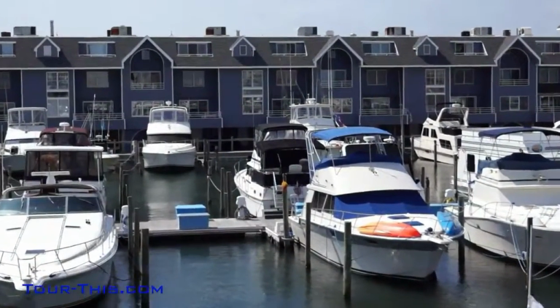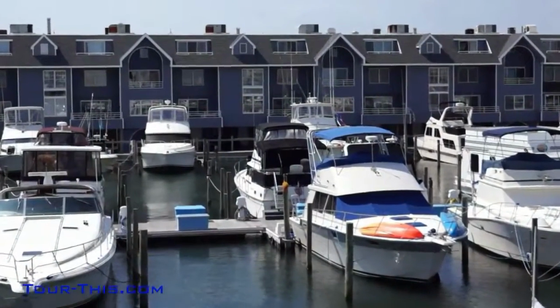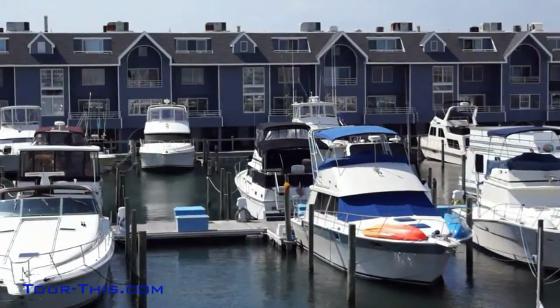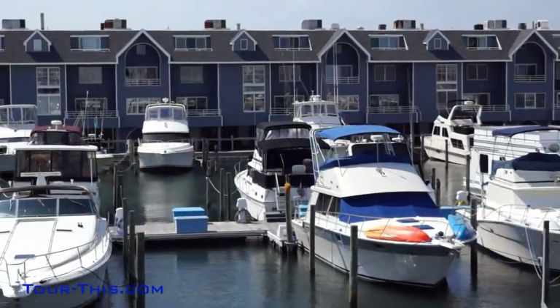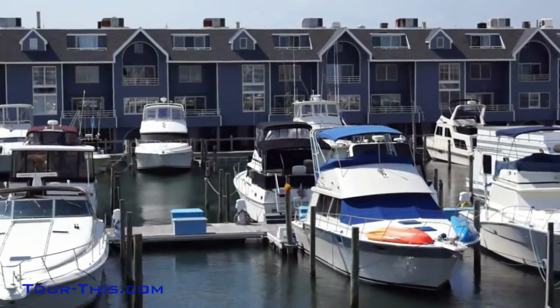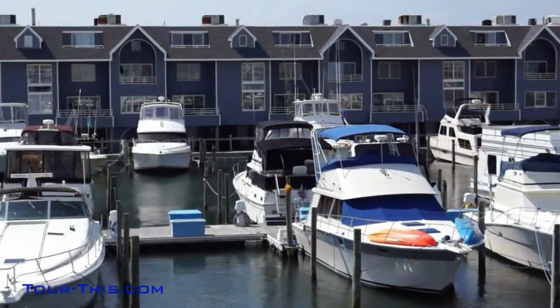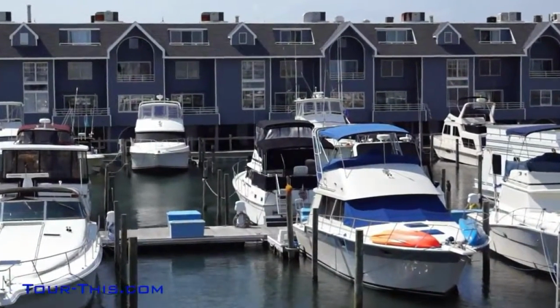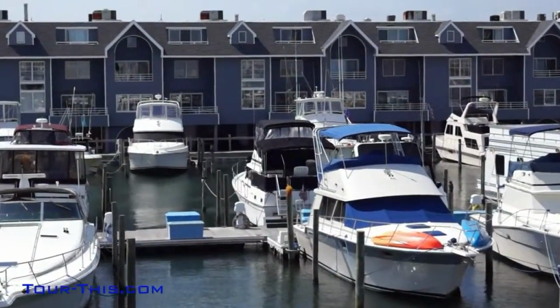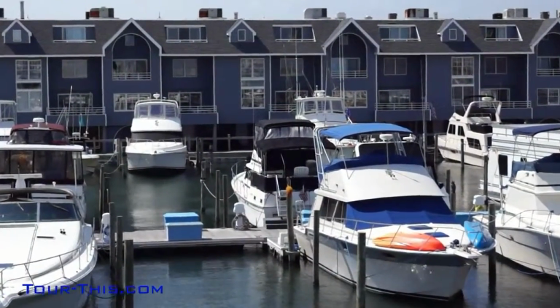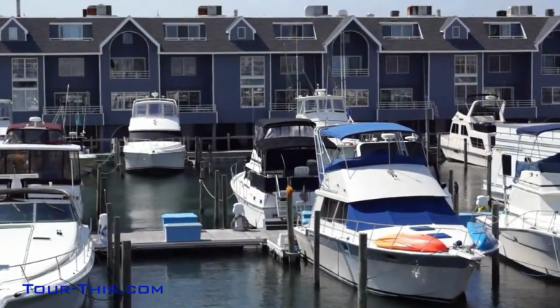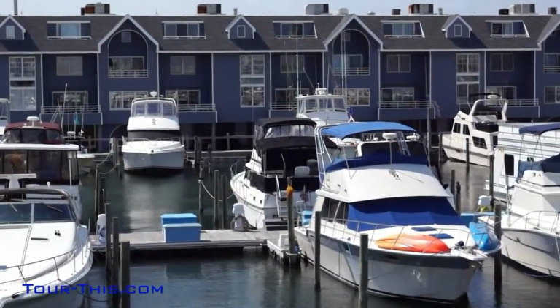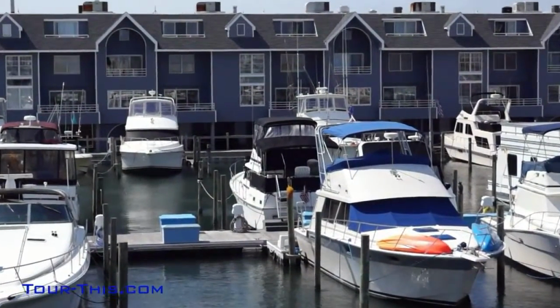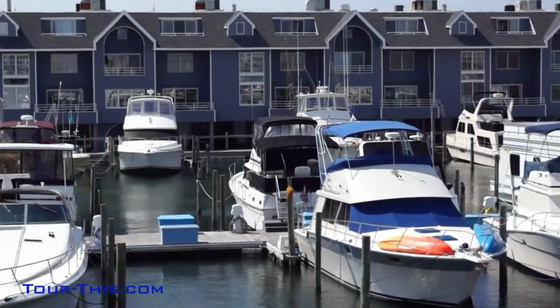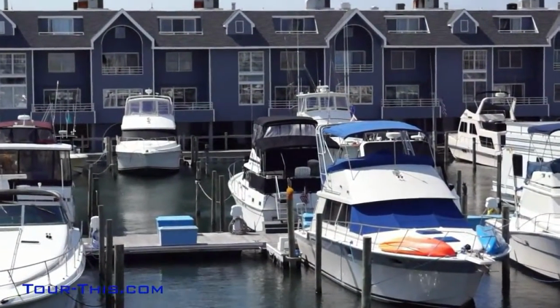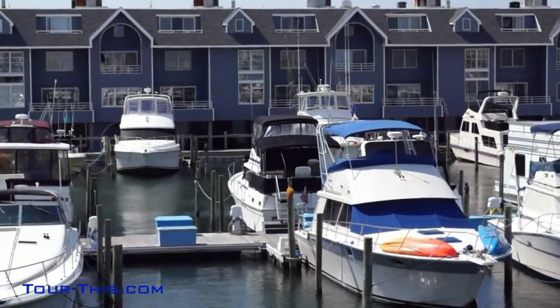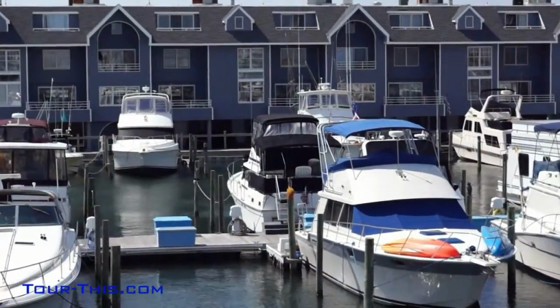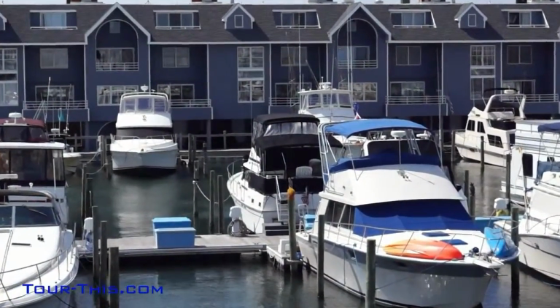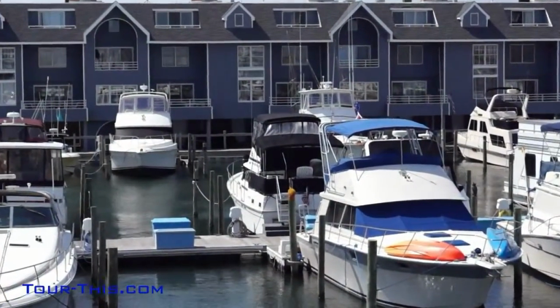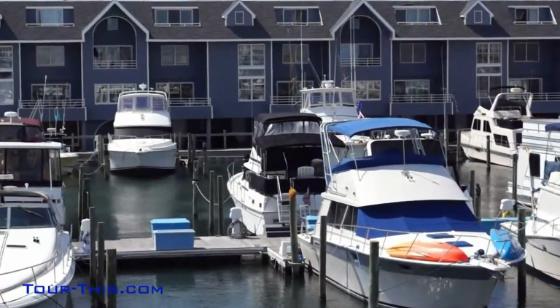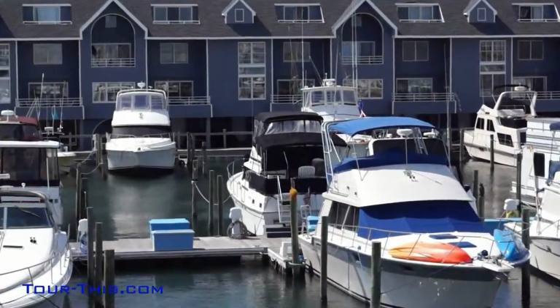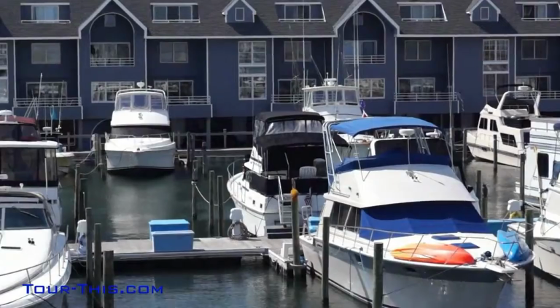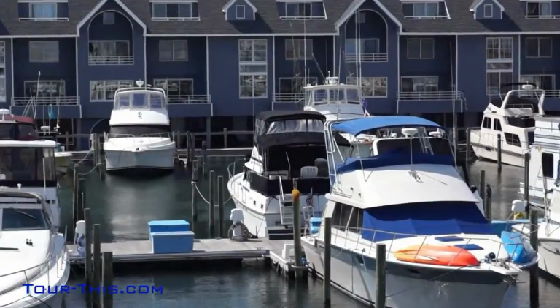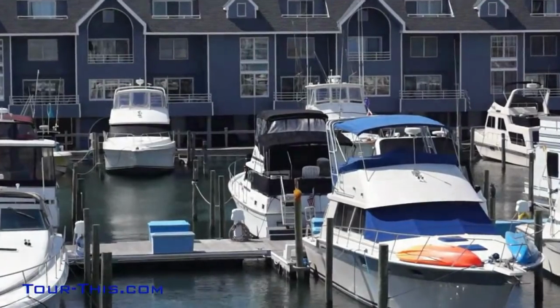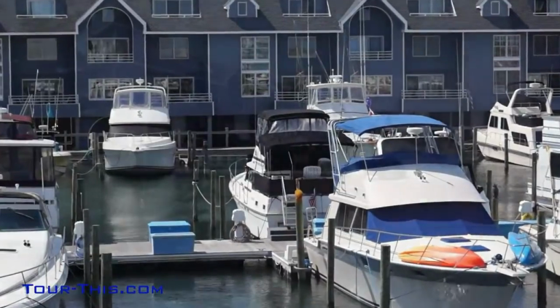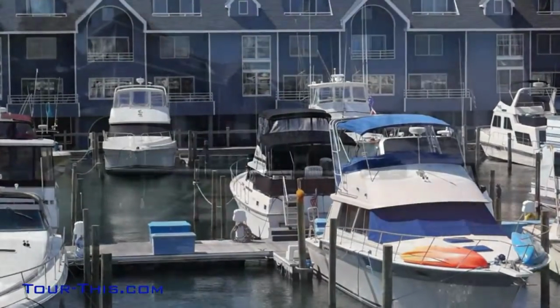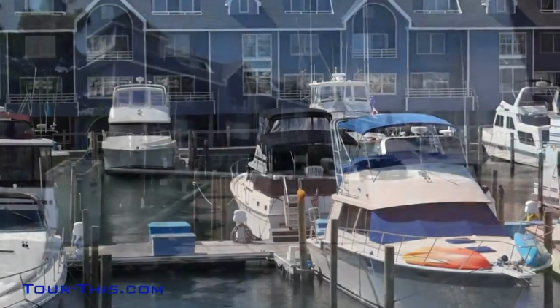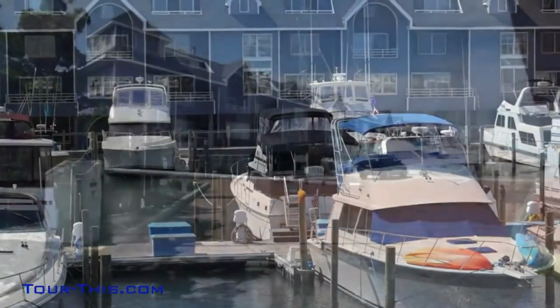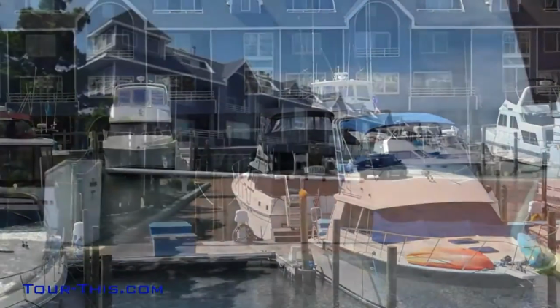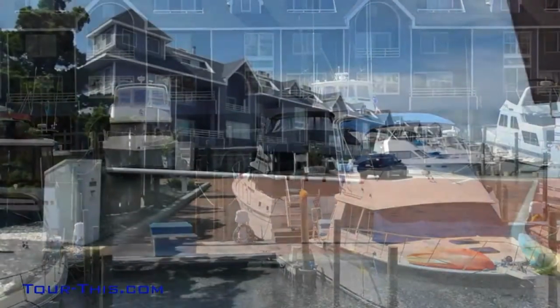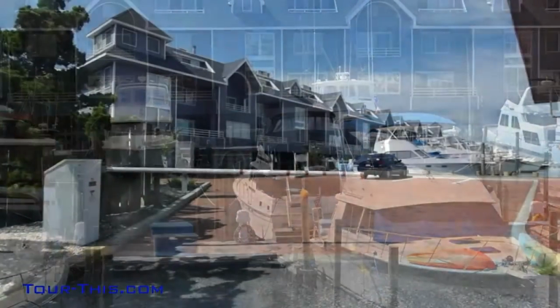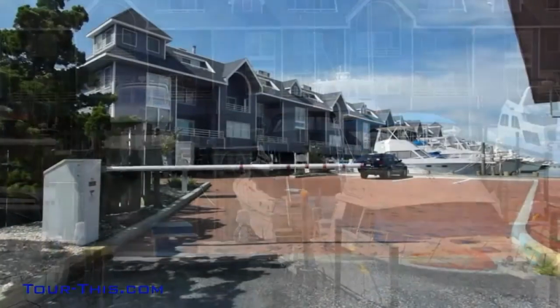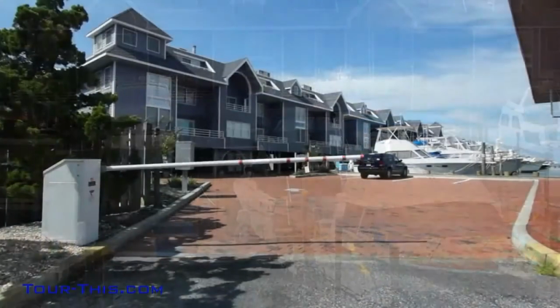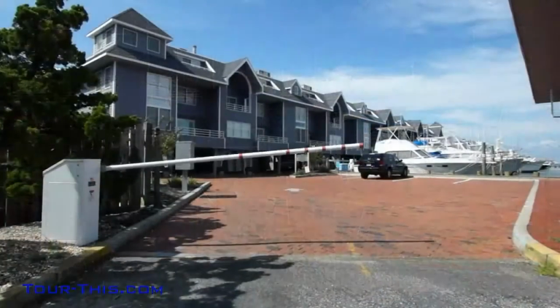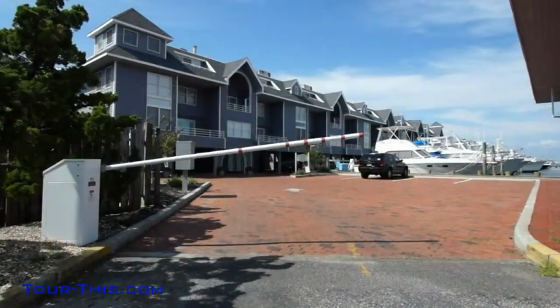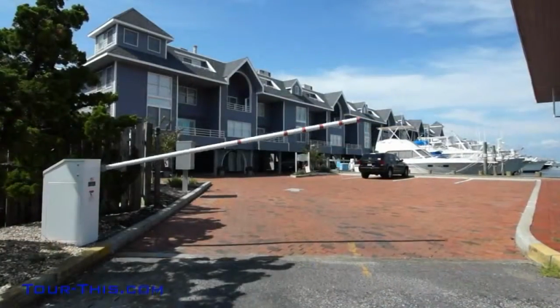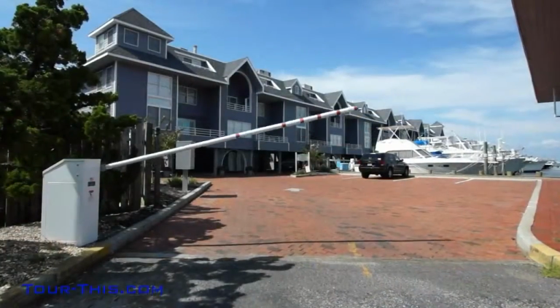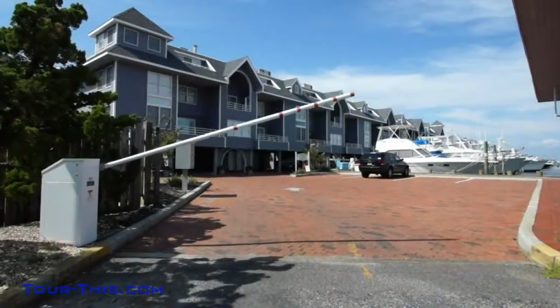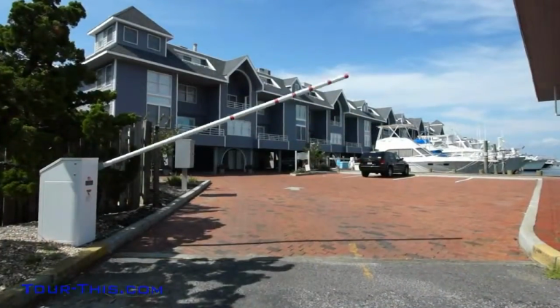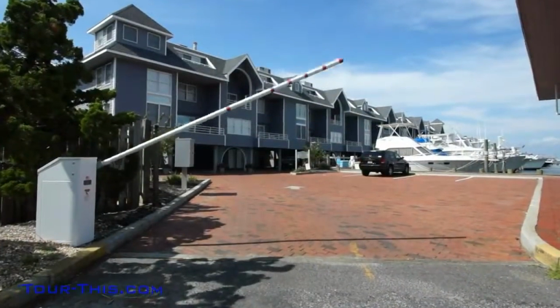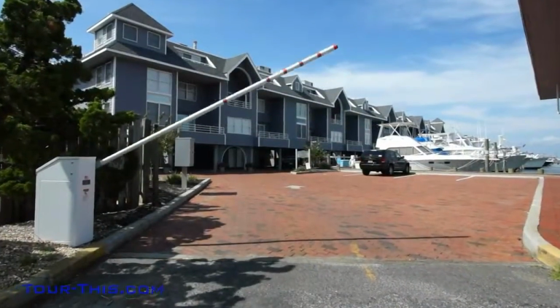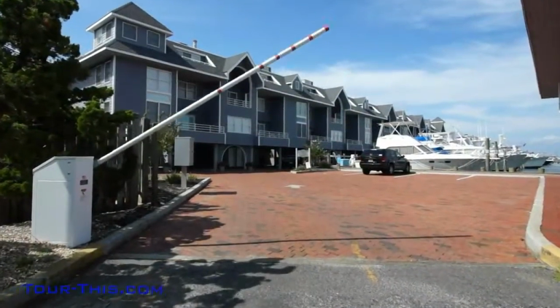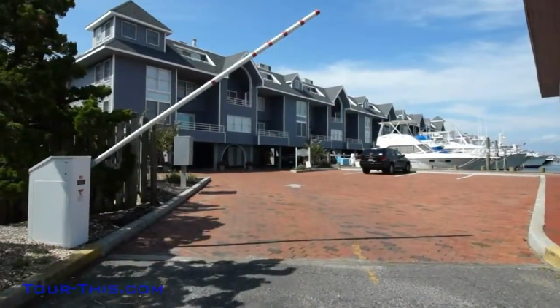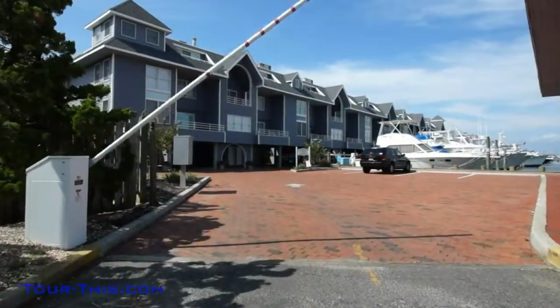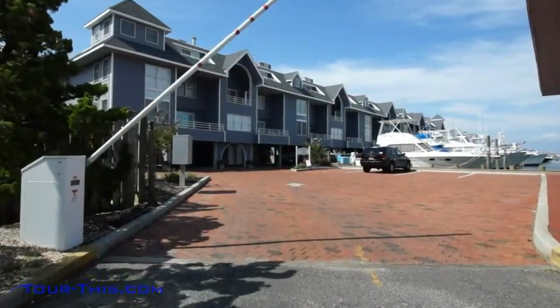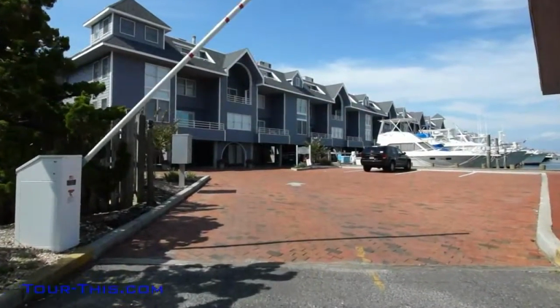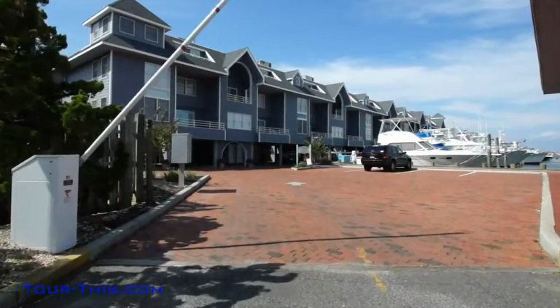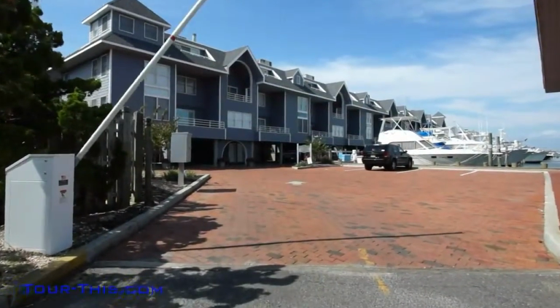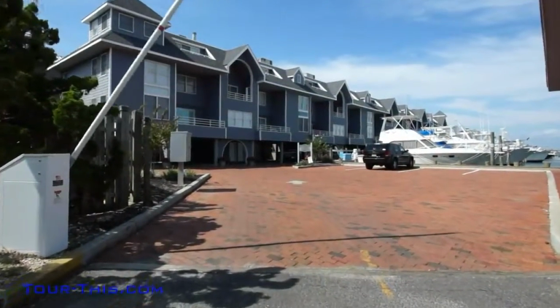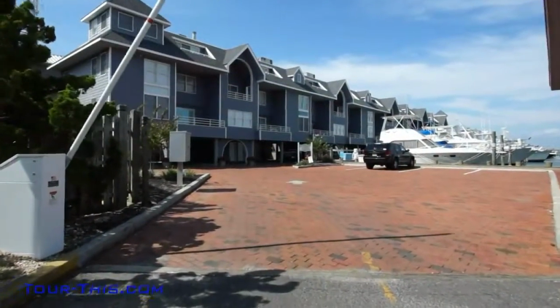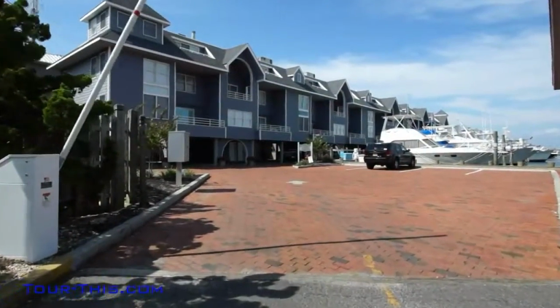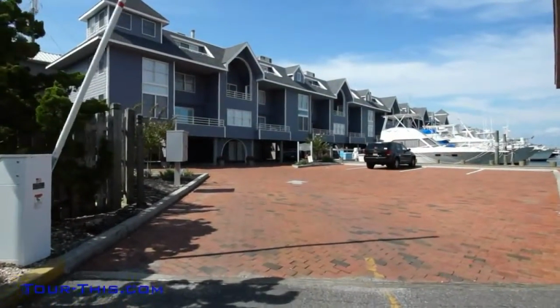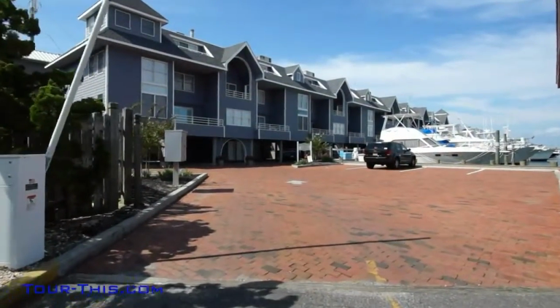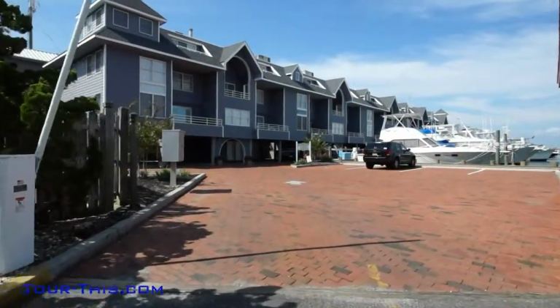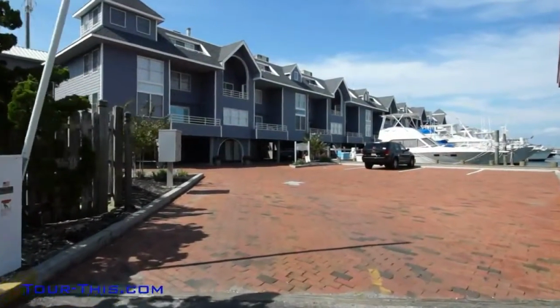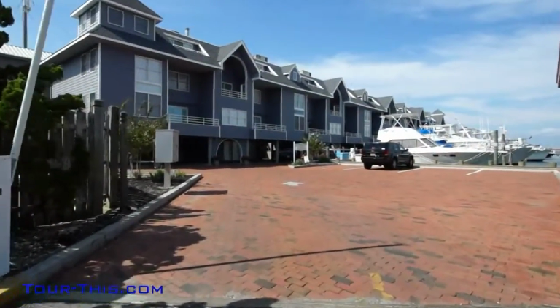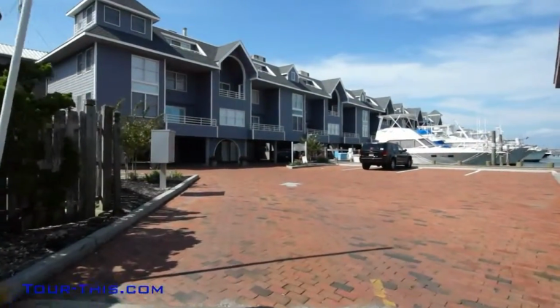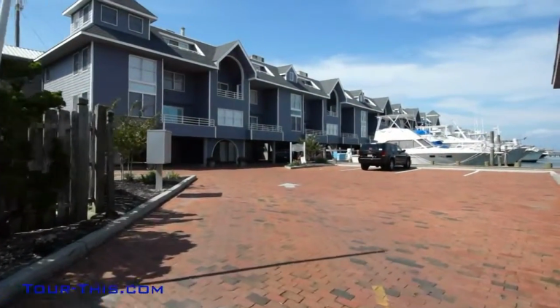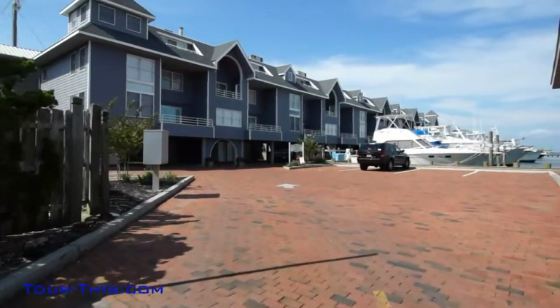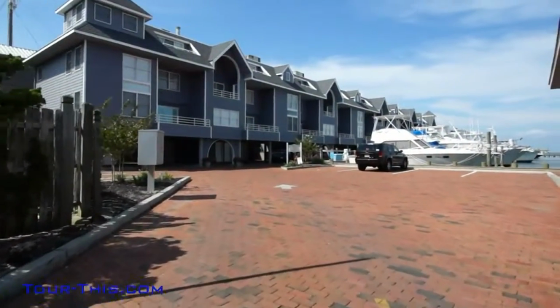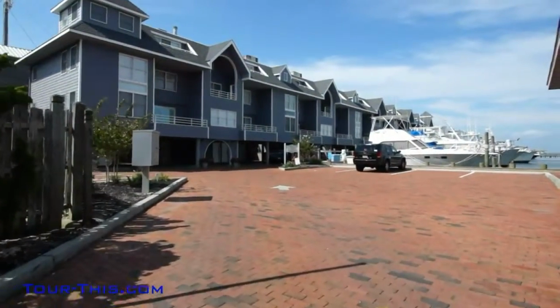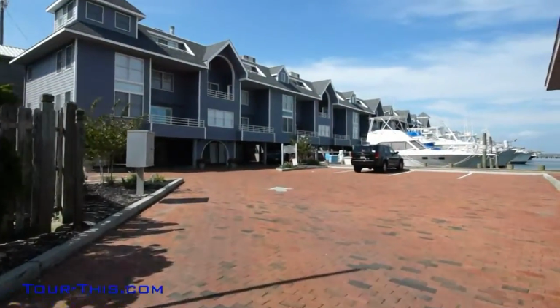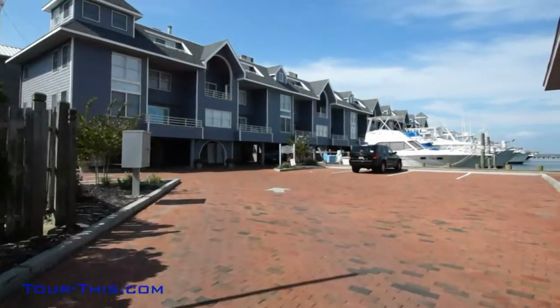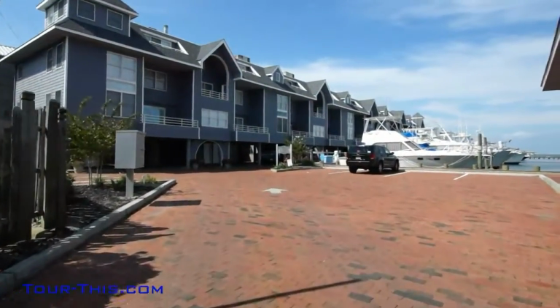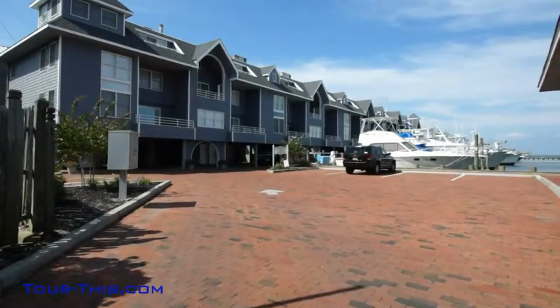This boat lover's paradise highlights a pavered, gated driveway to your front door for serenity, security, and convenience.